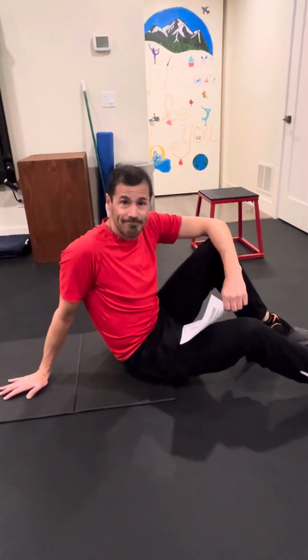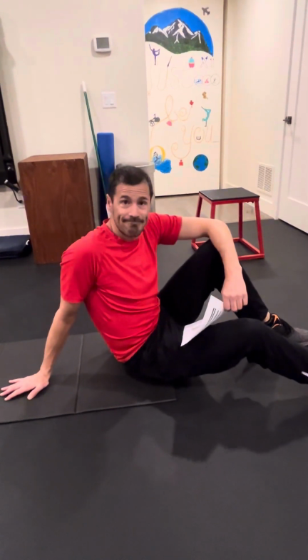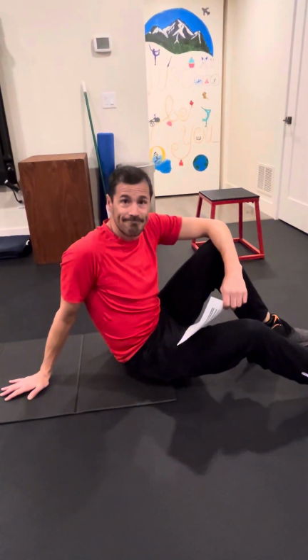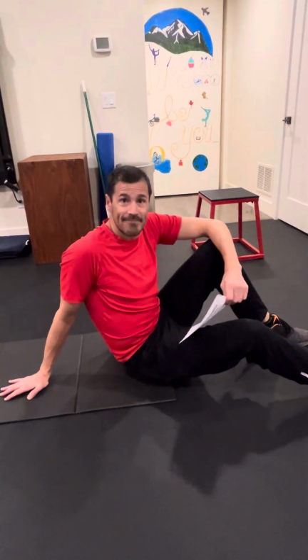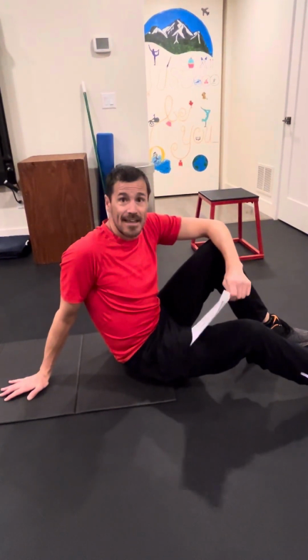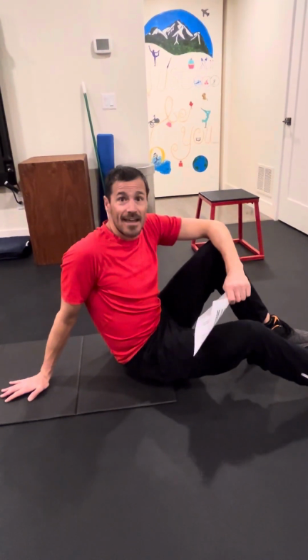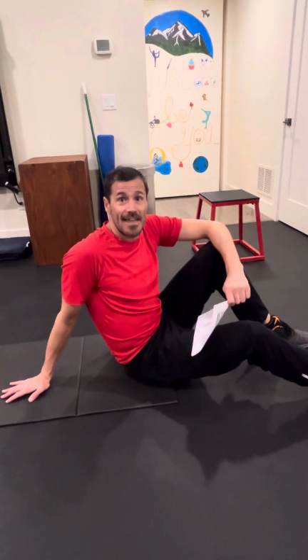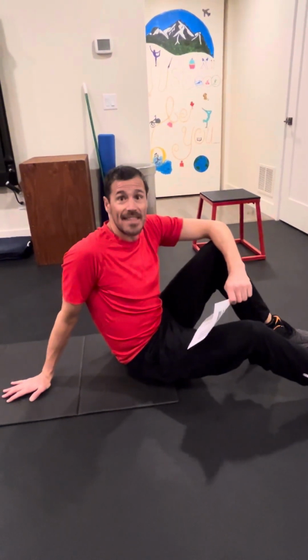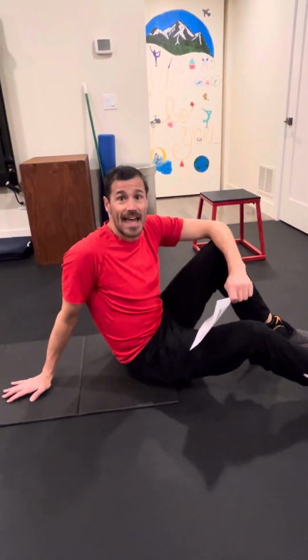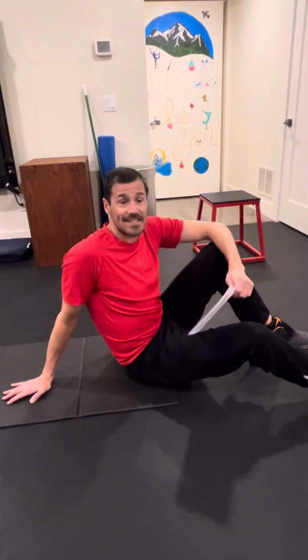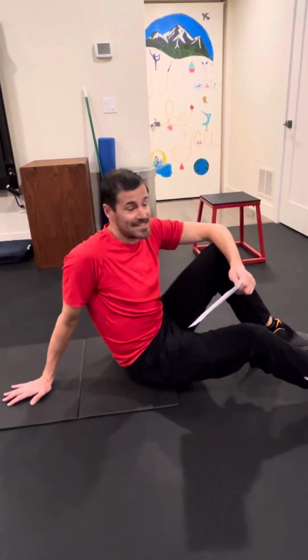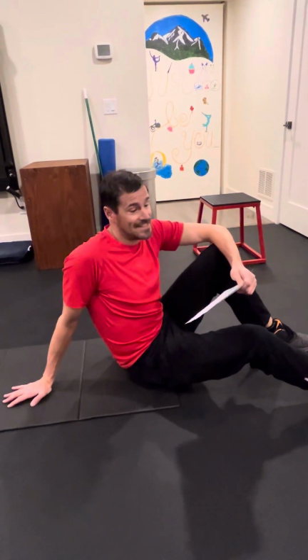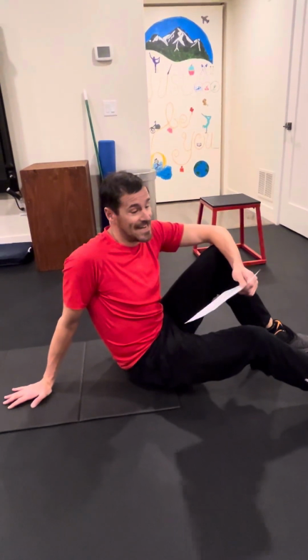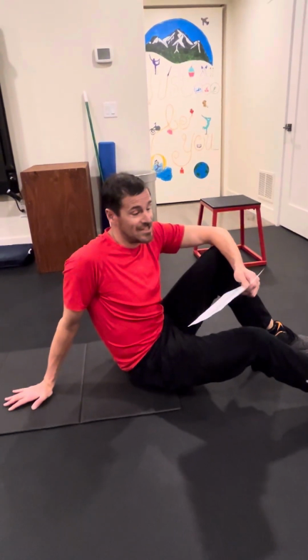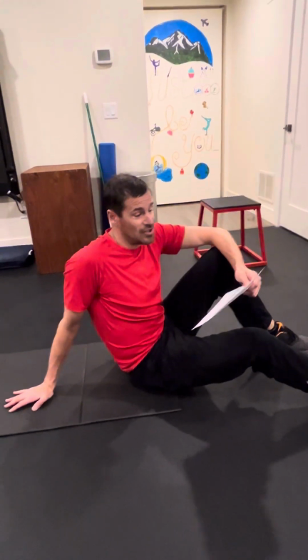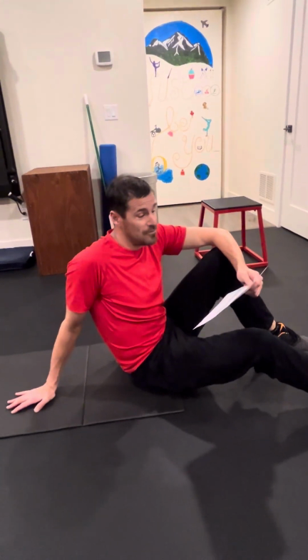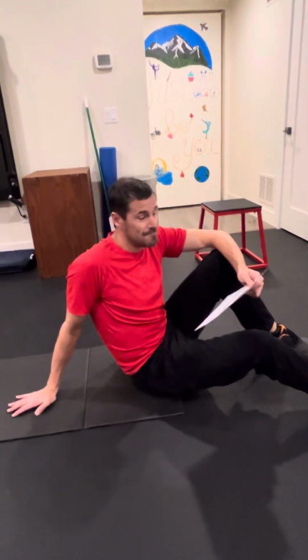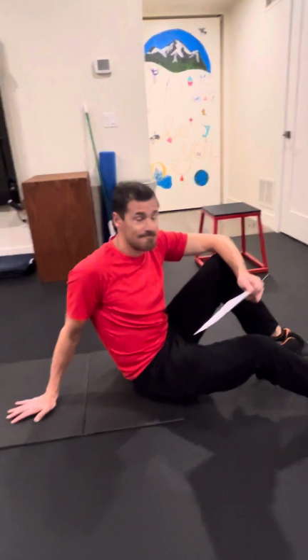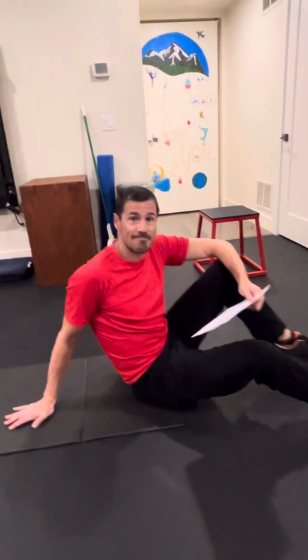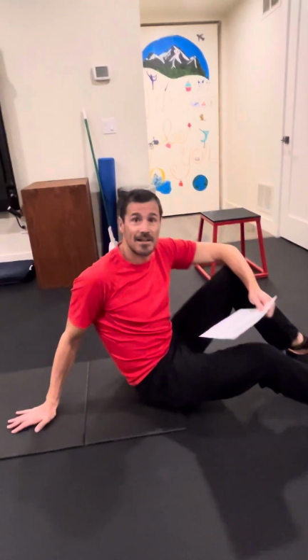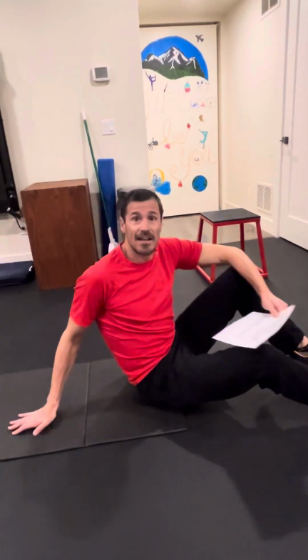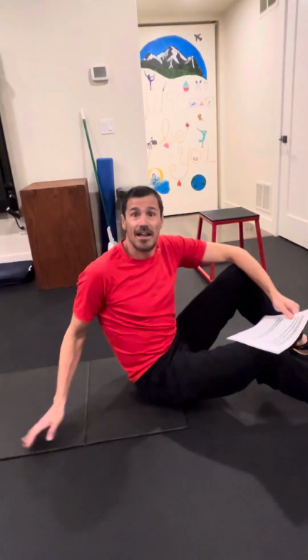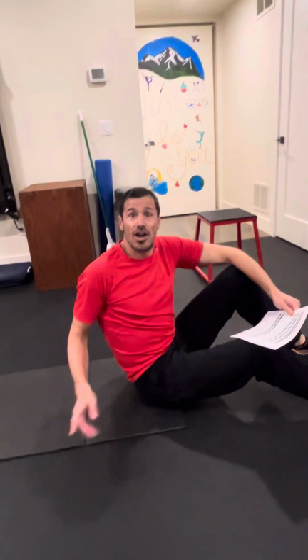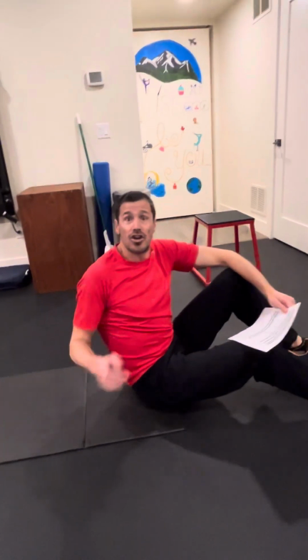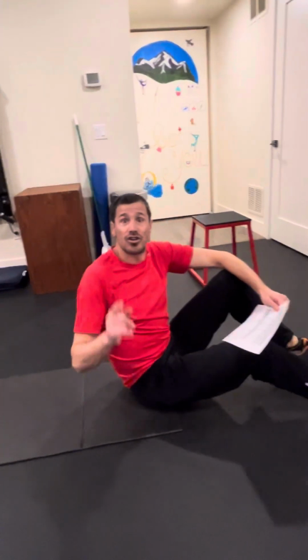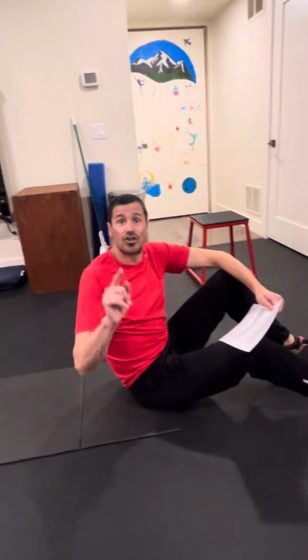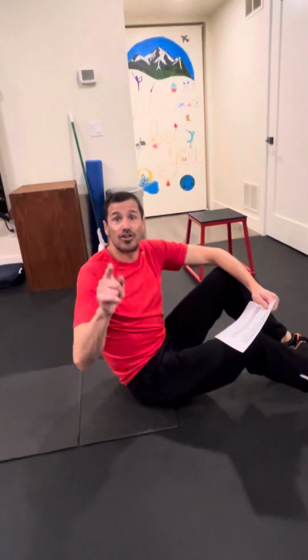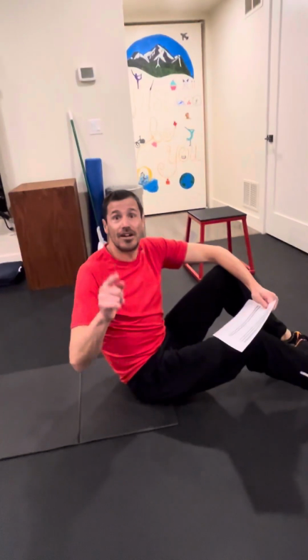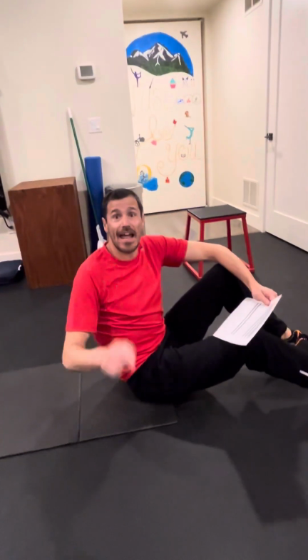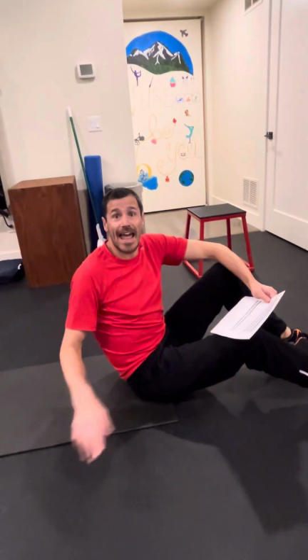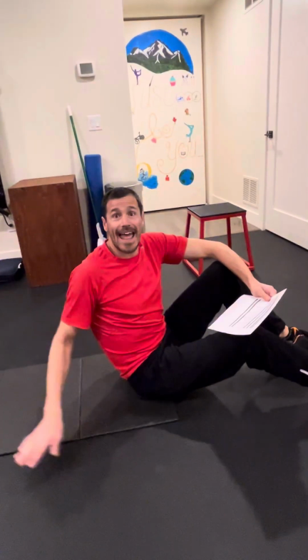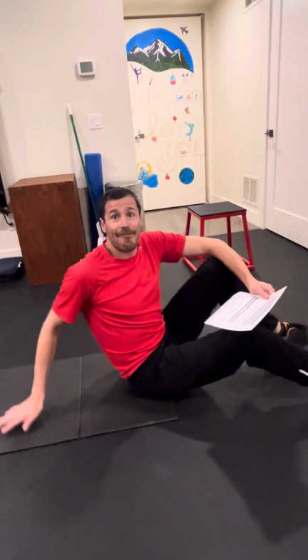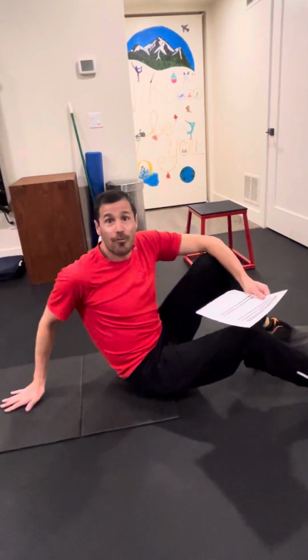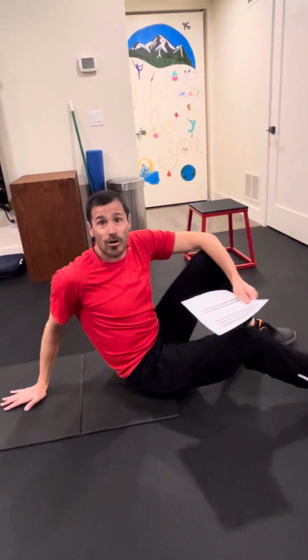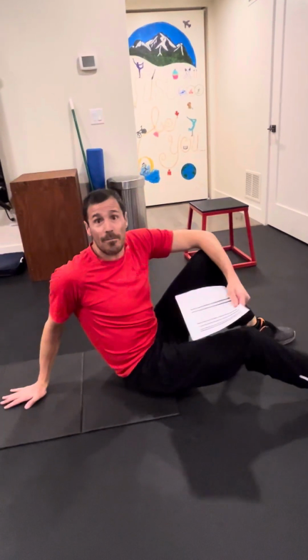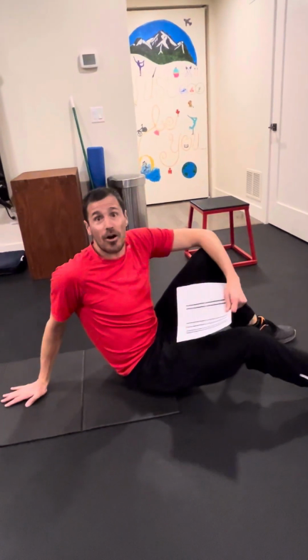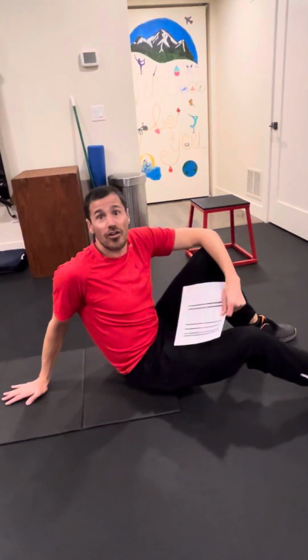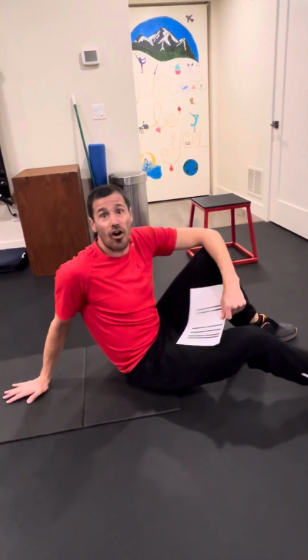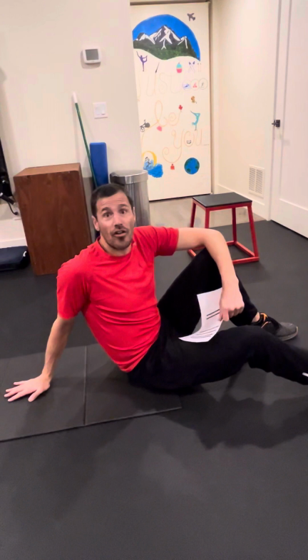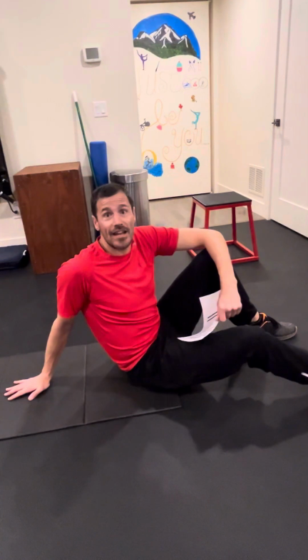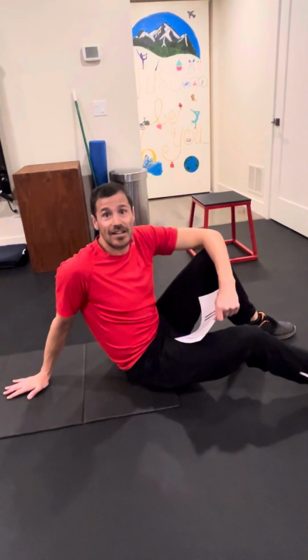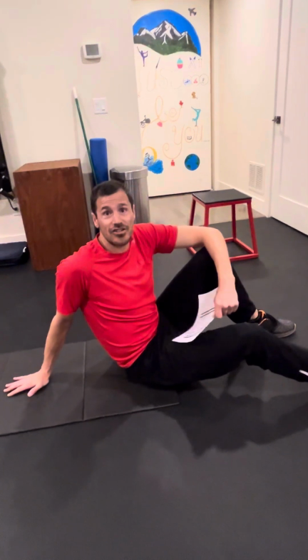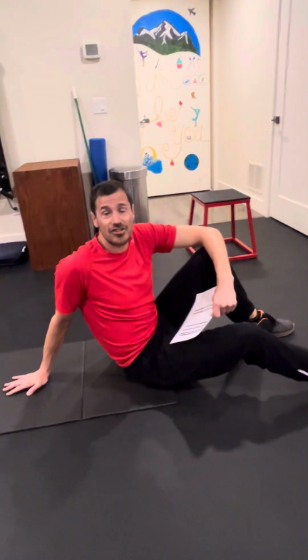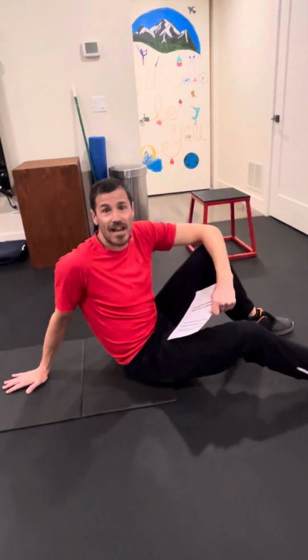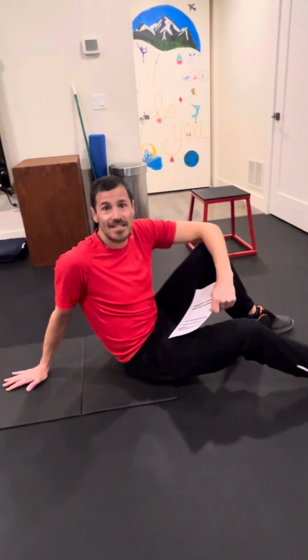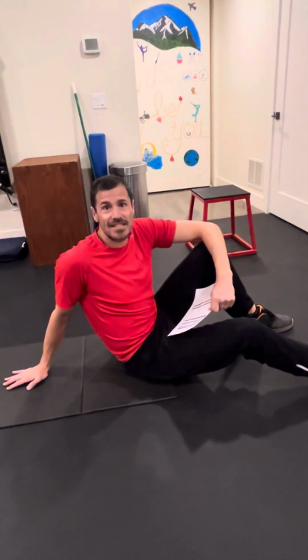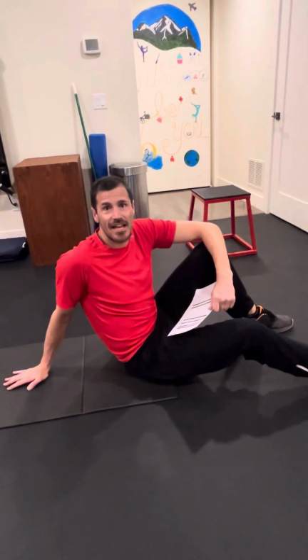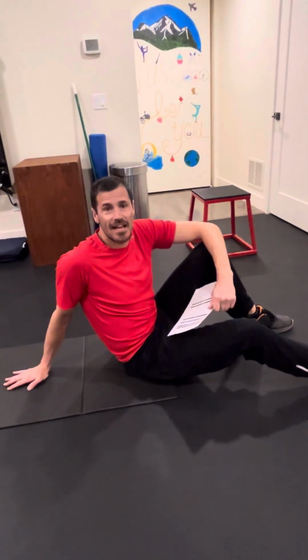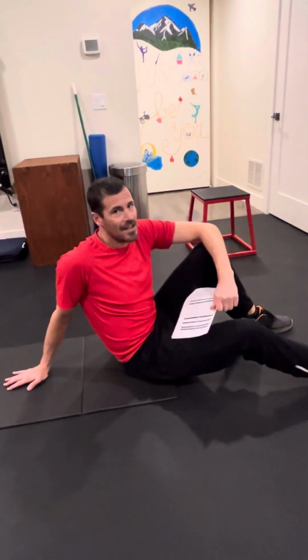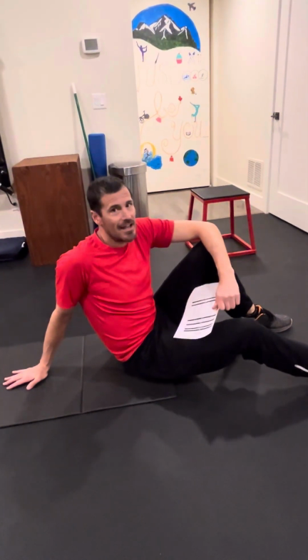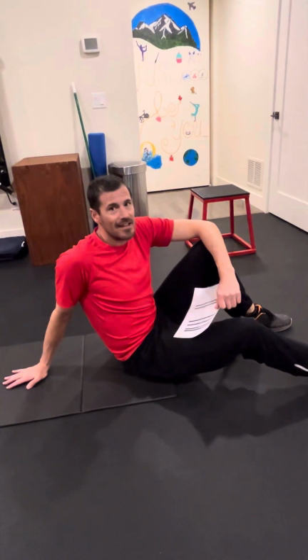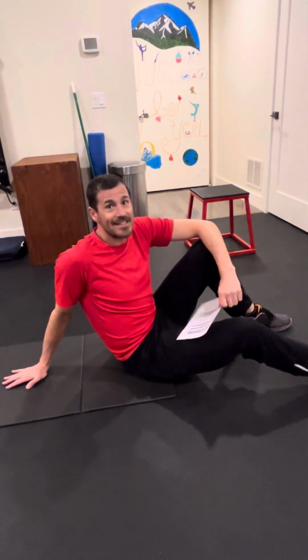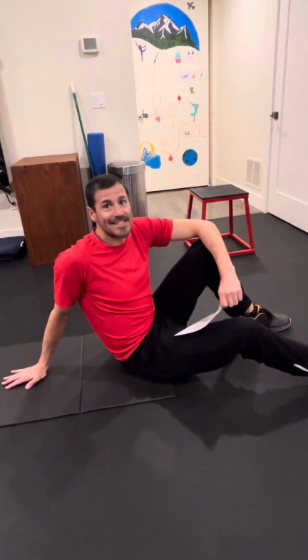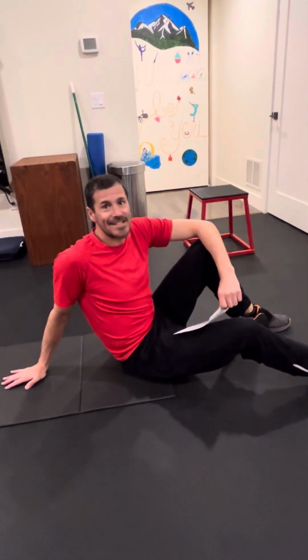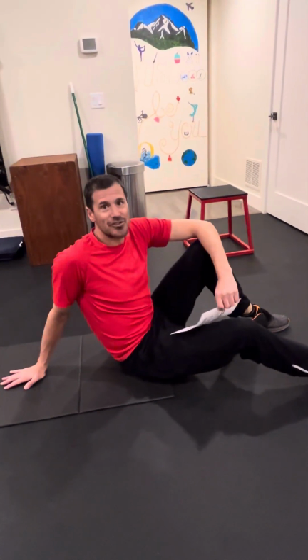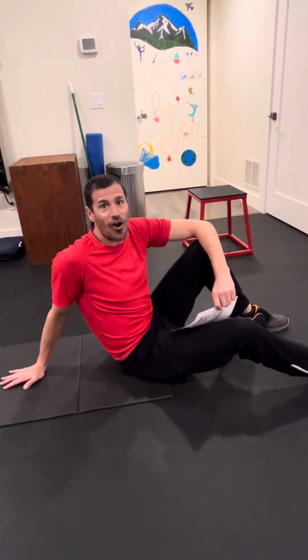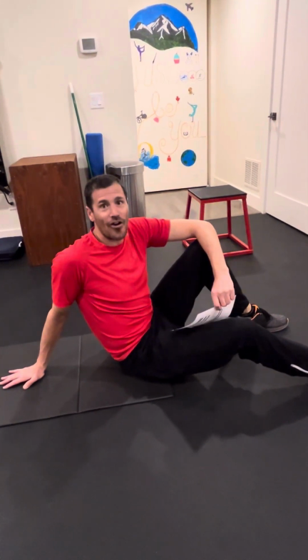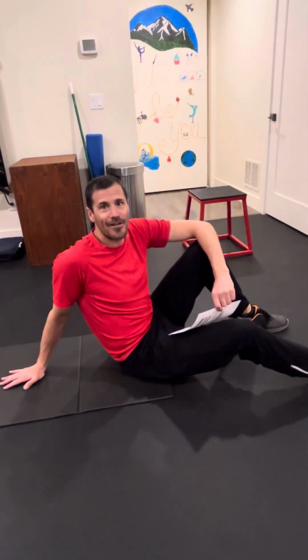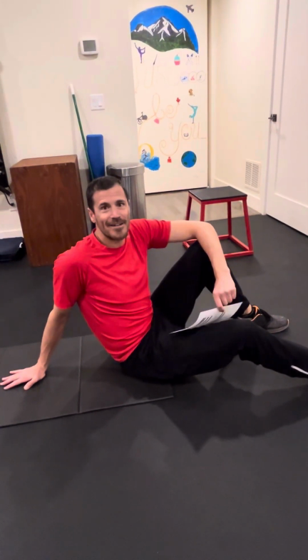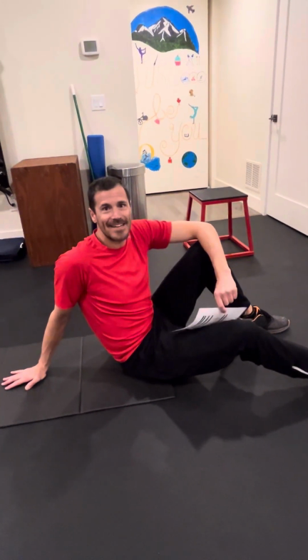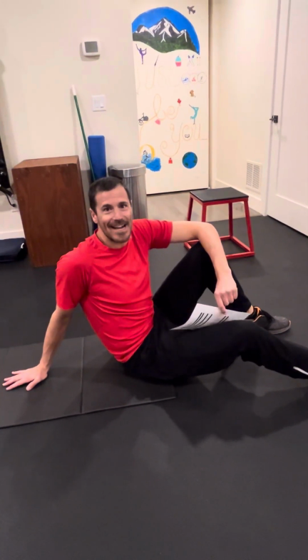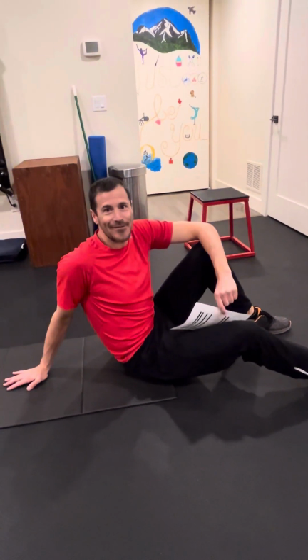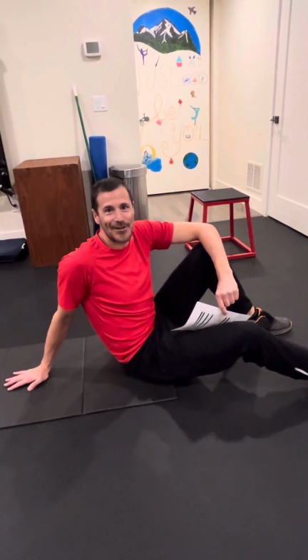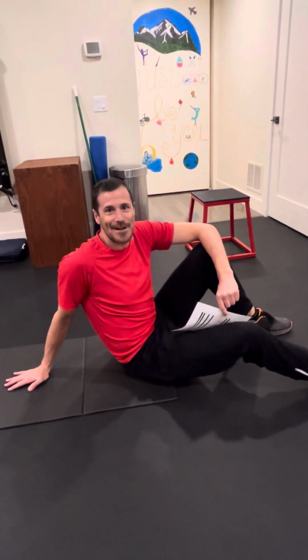And that's day two. Good form on all the exercises. Let's get strong — get after it.